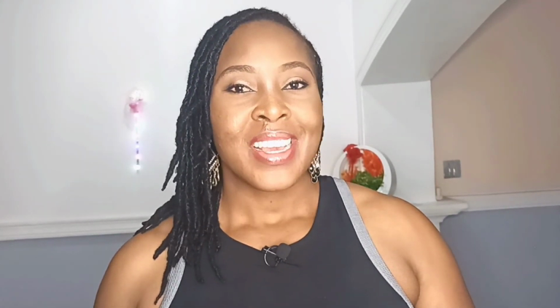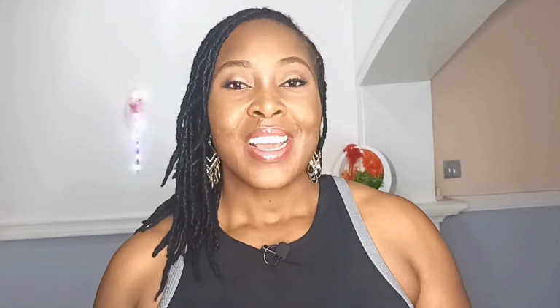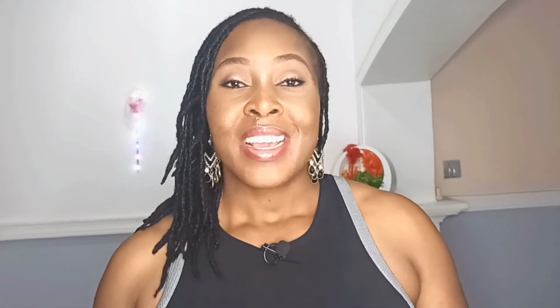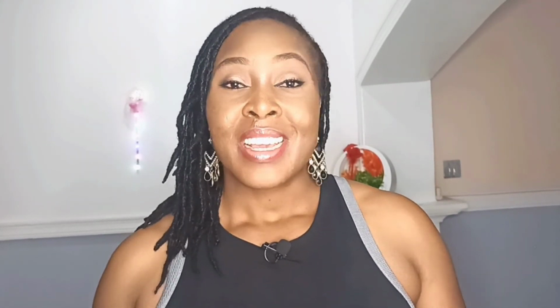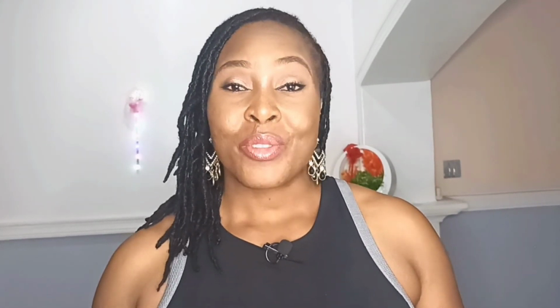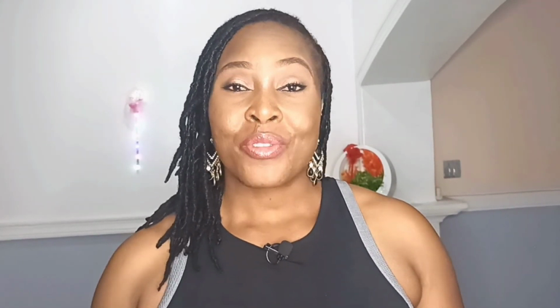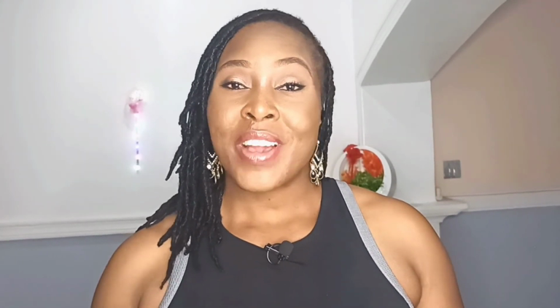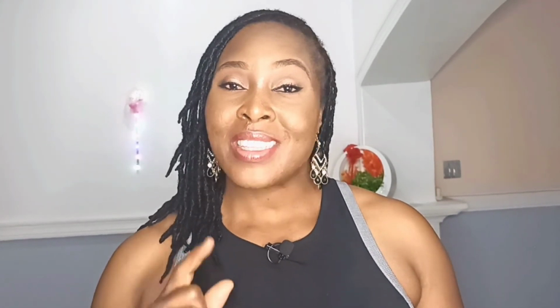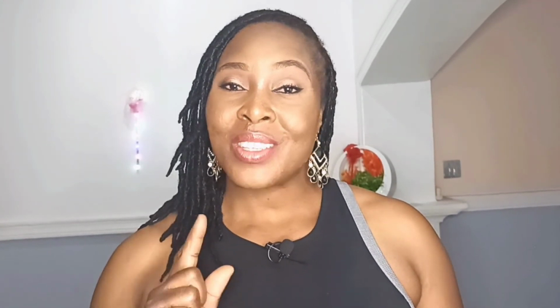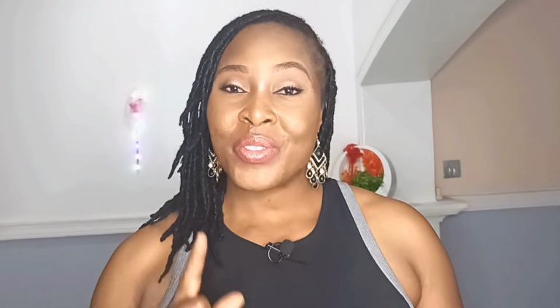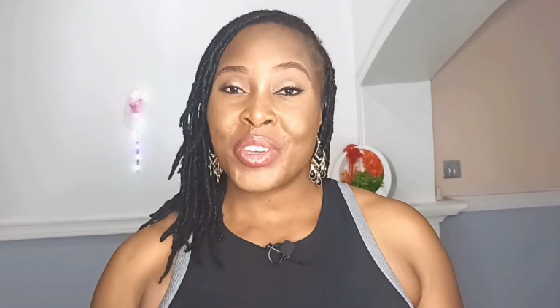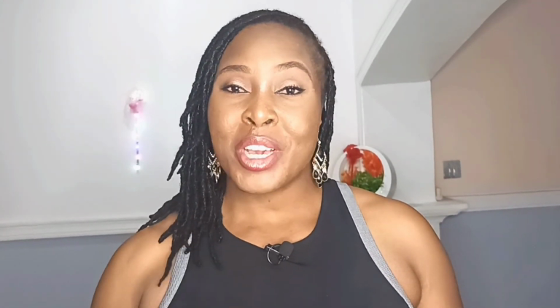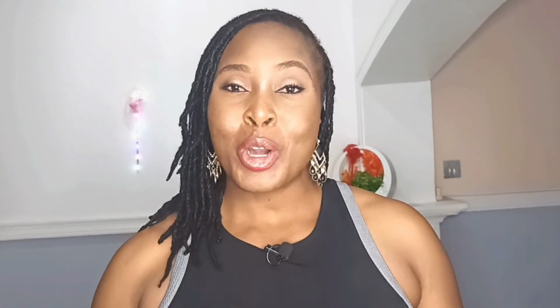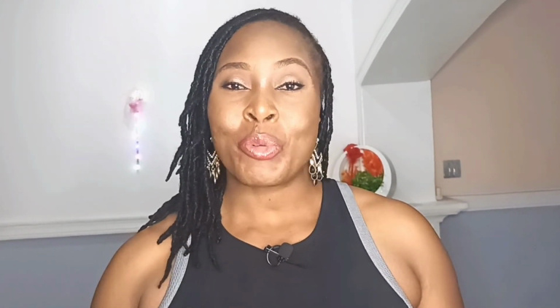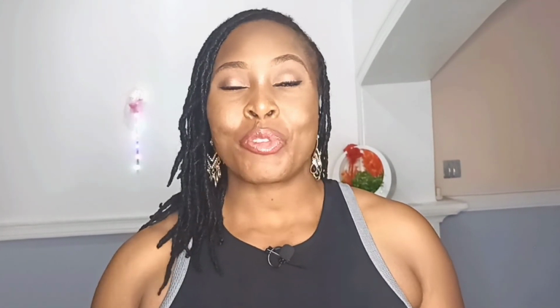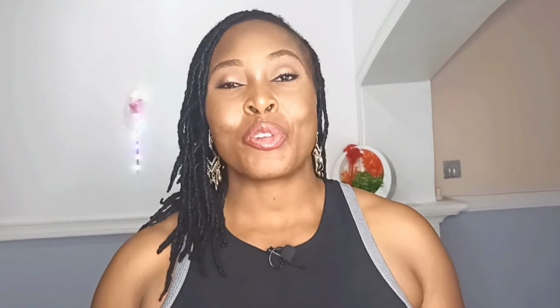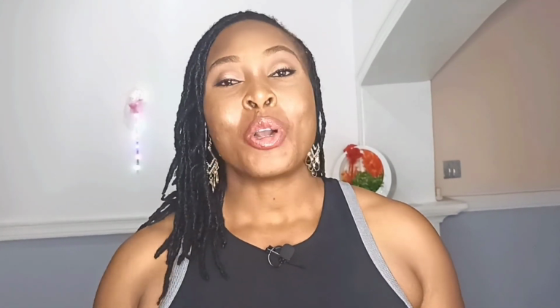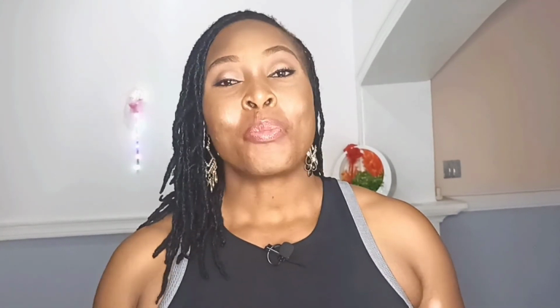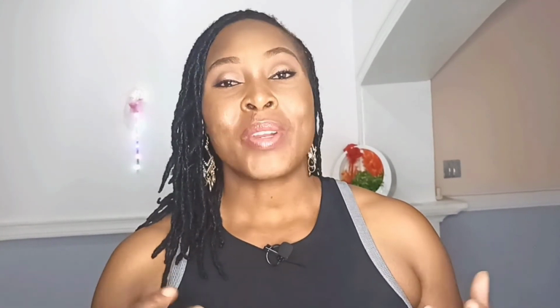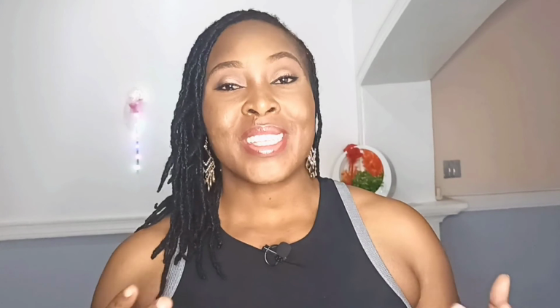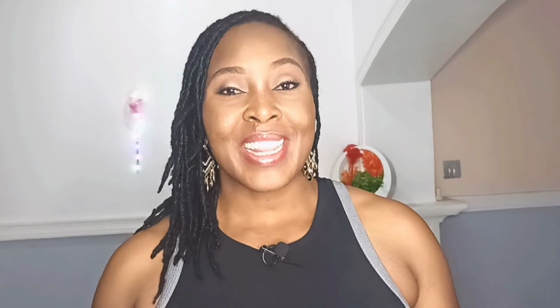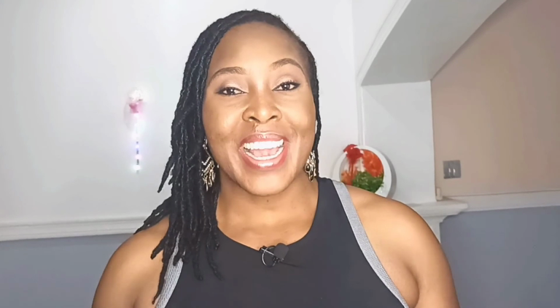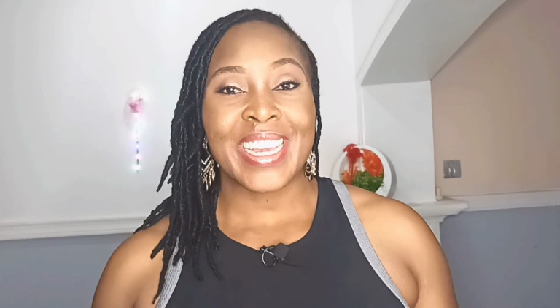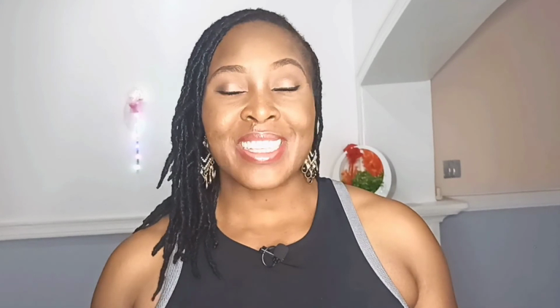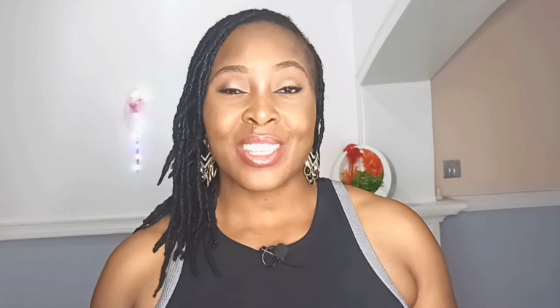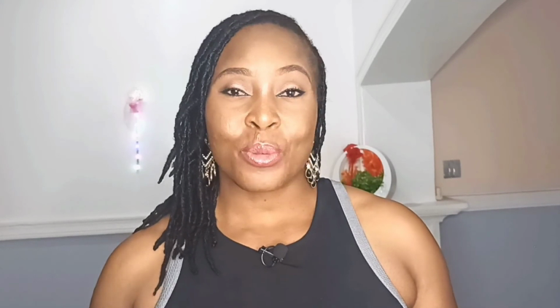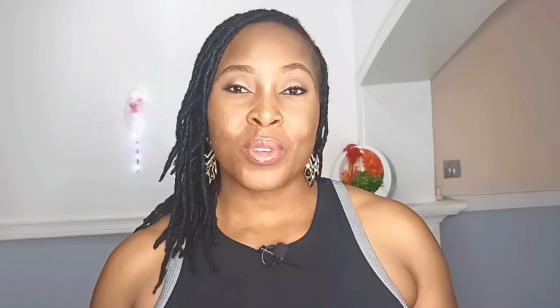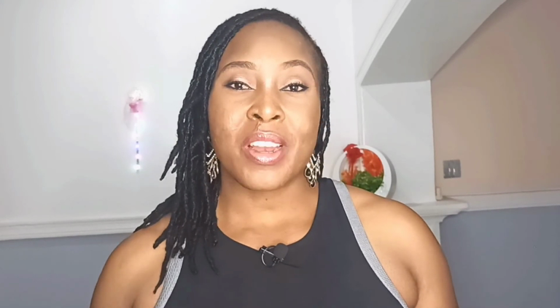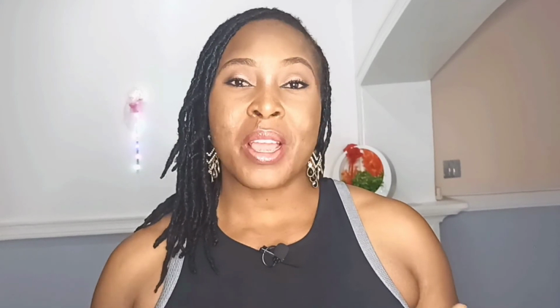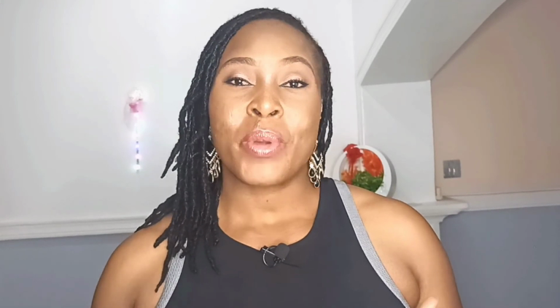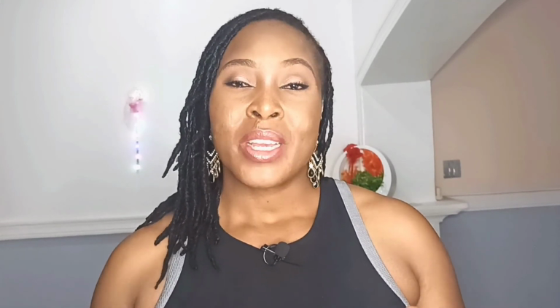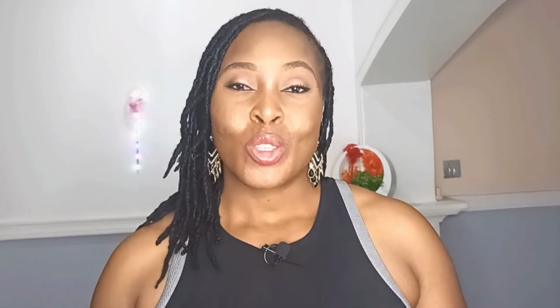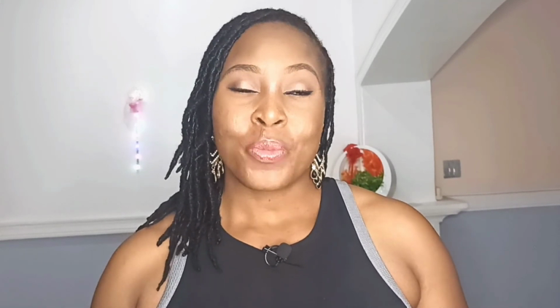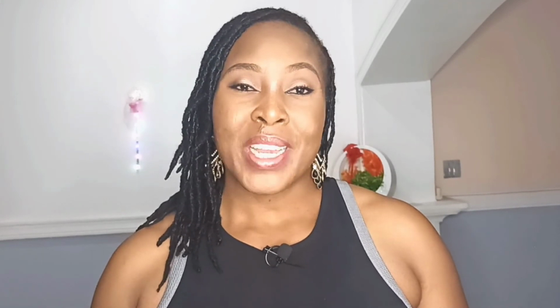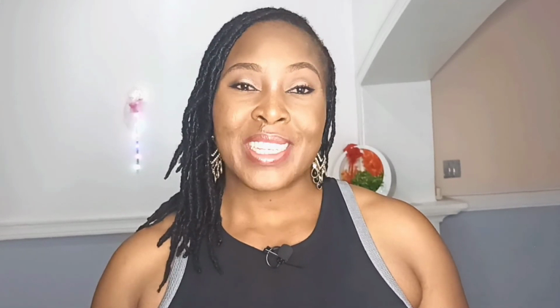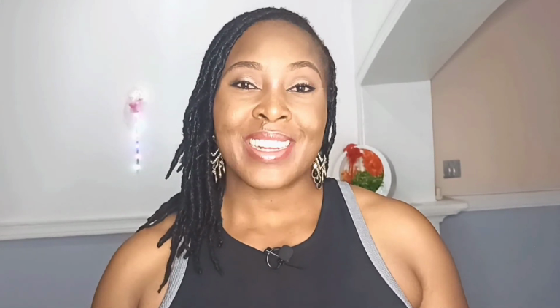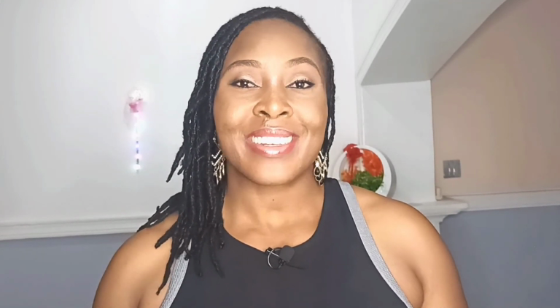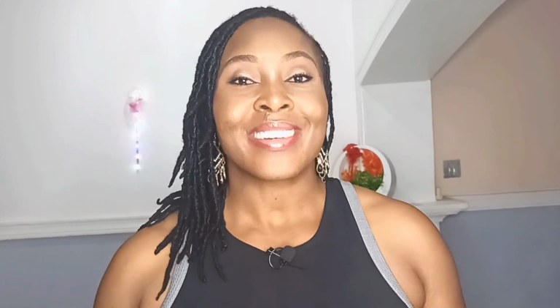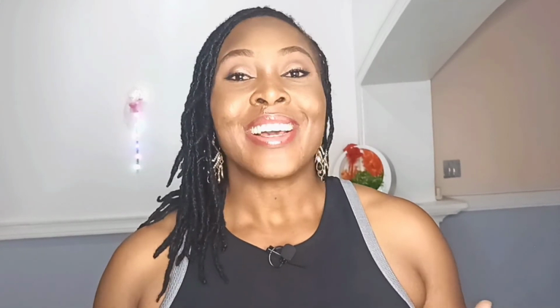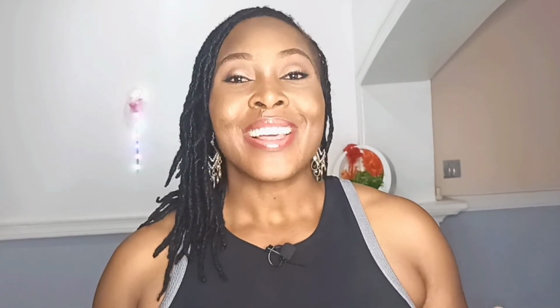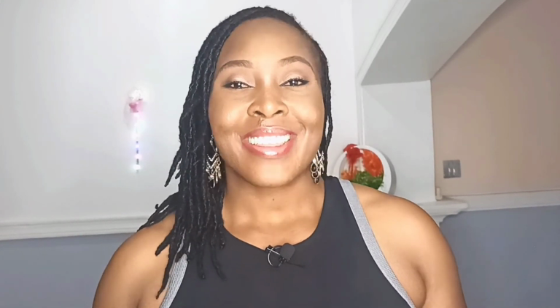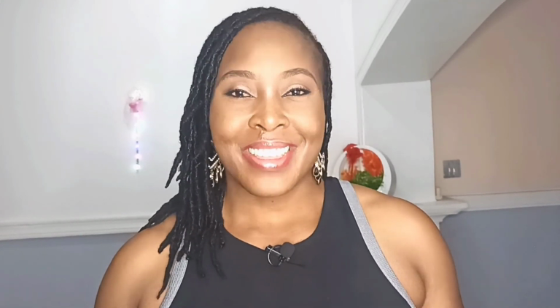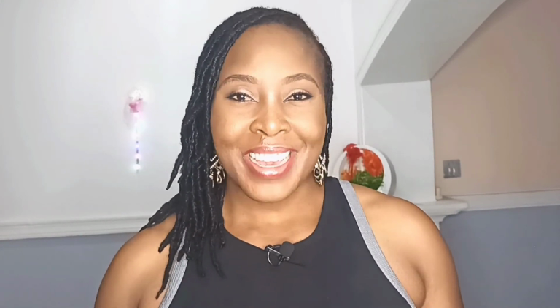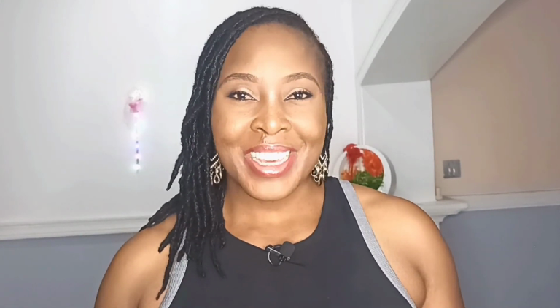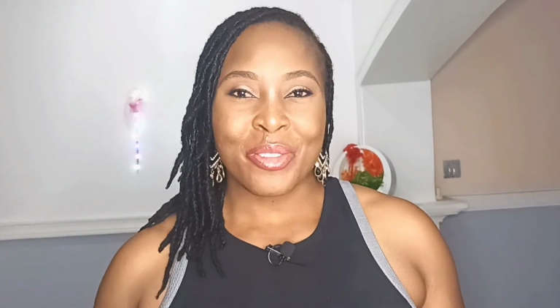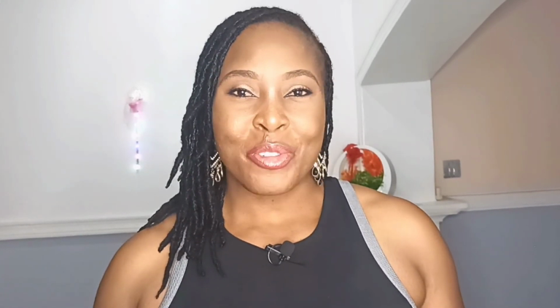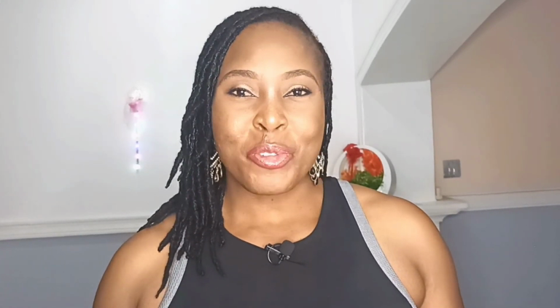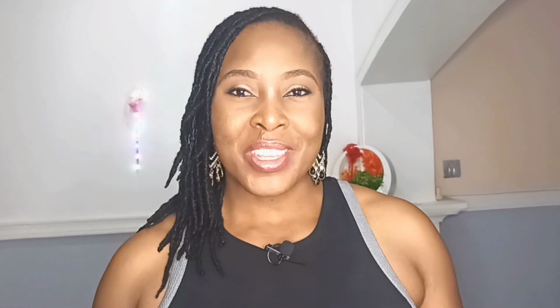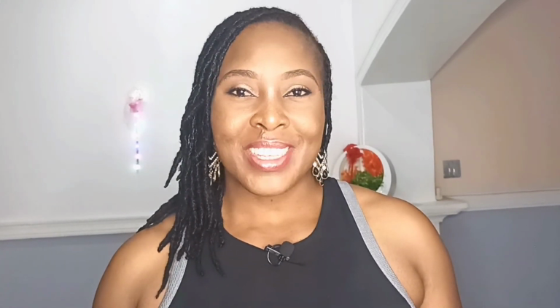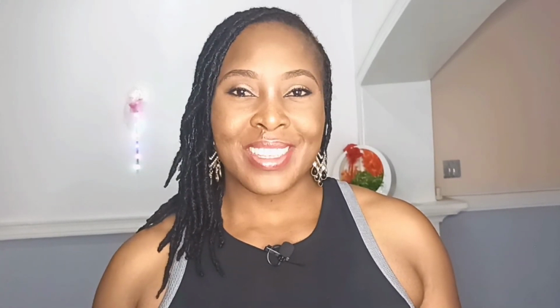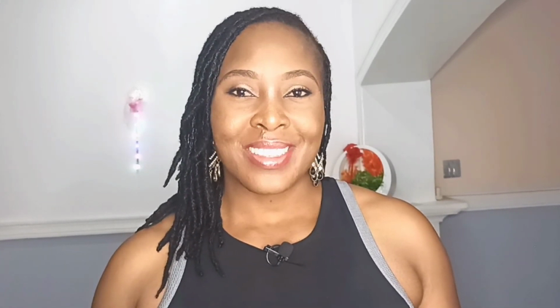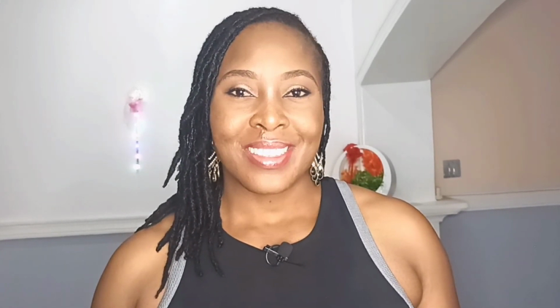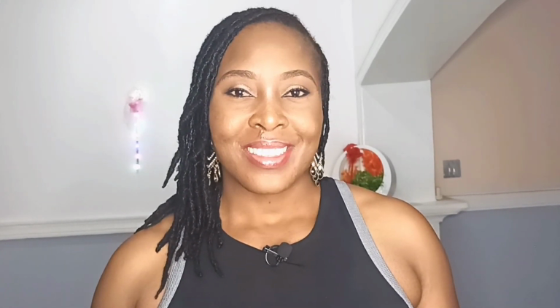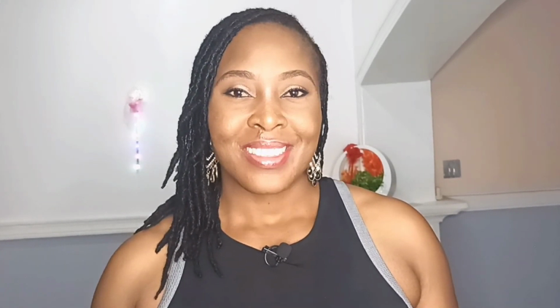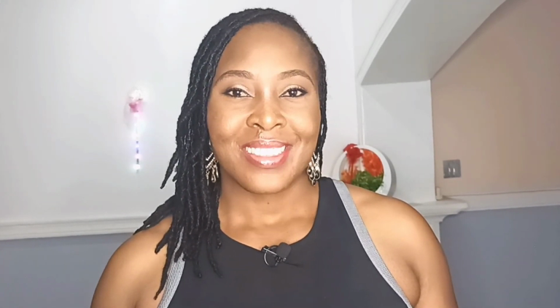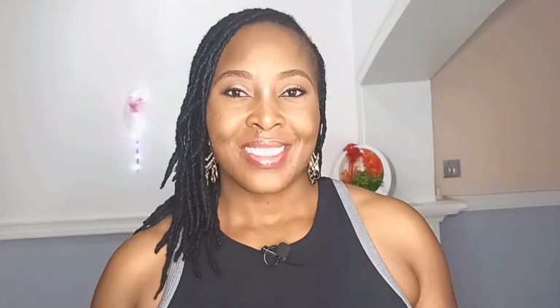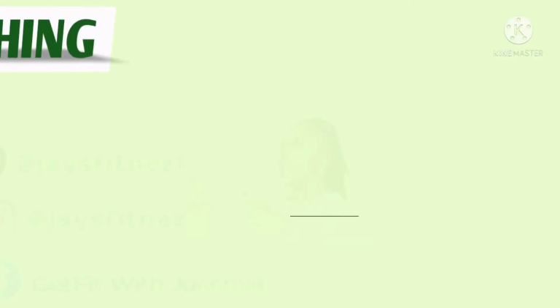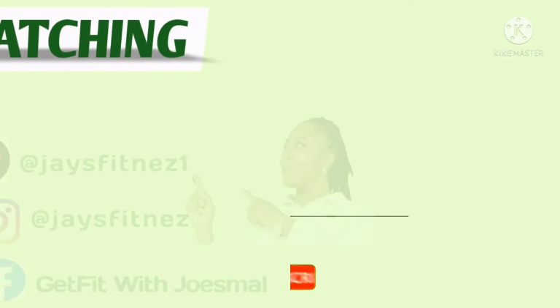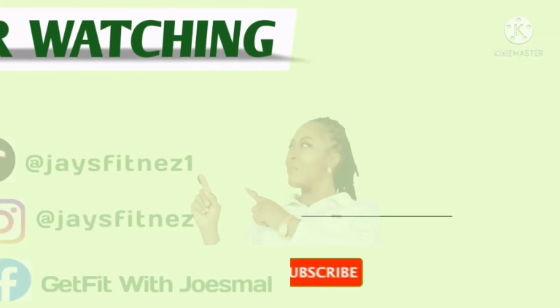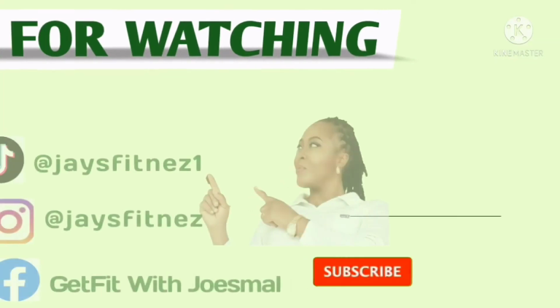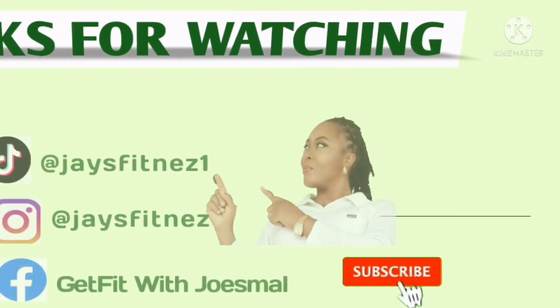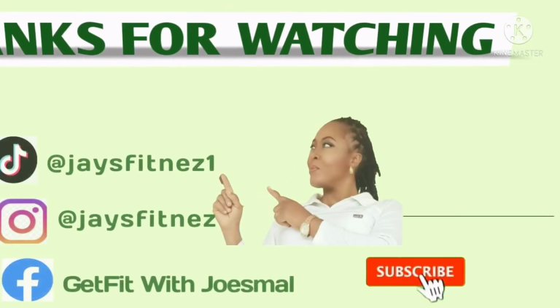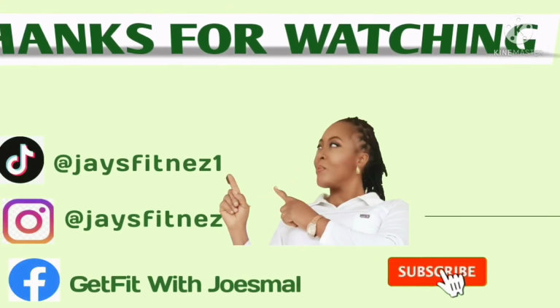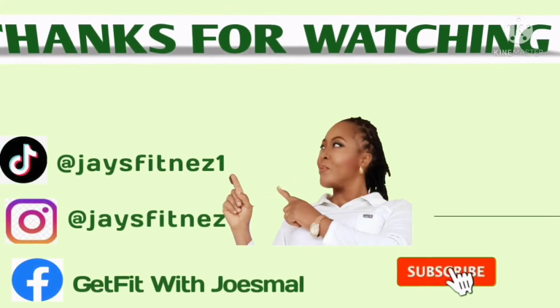If you find this video helpful, please like and subscribe to my channel. Thank you for watching.